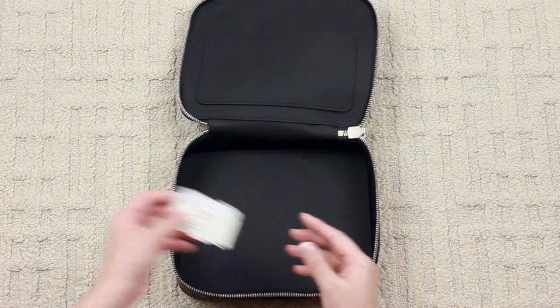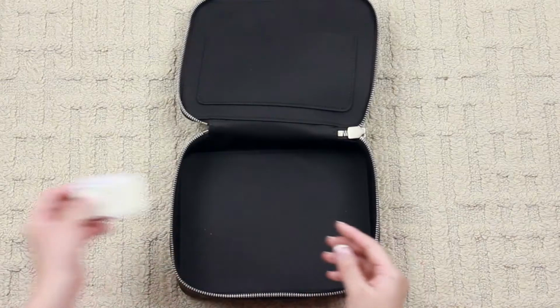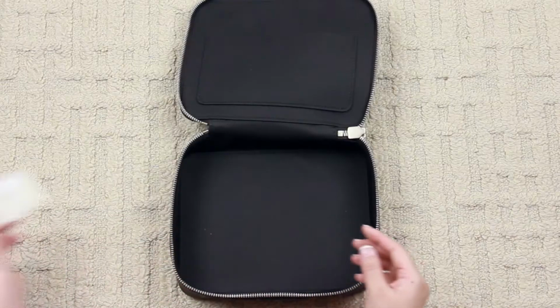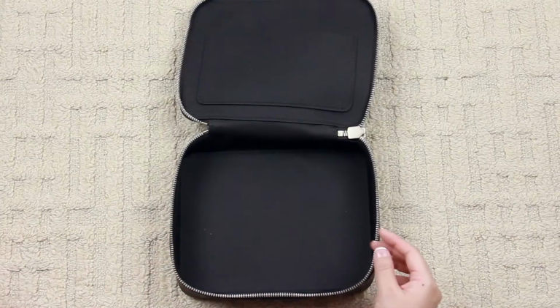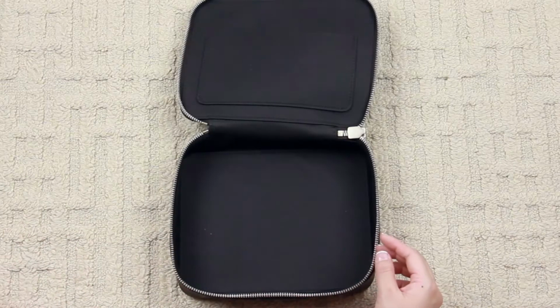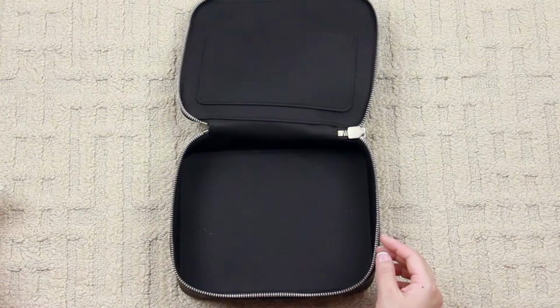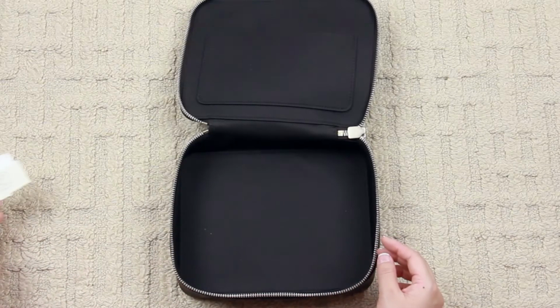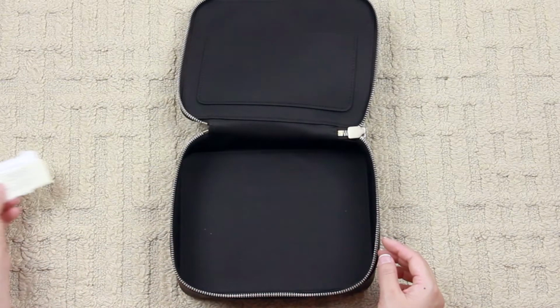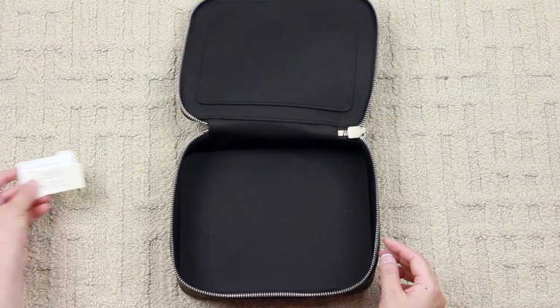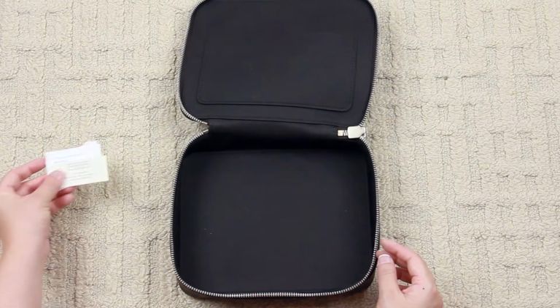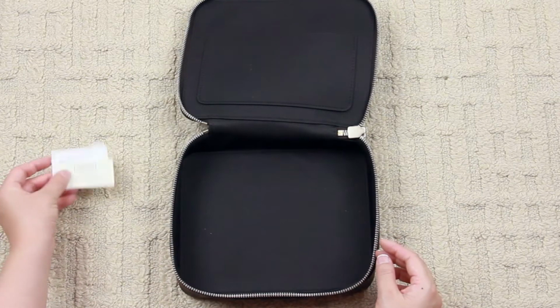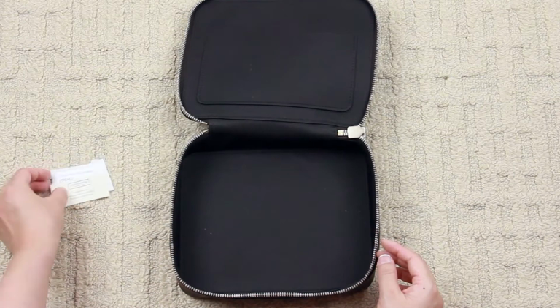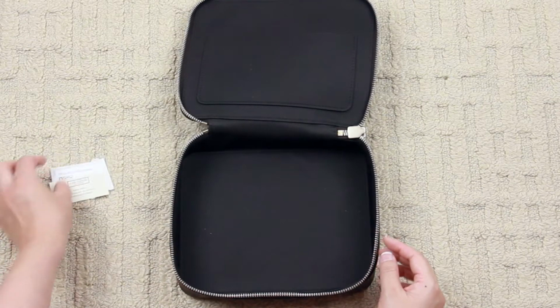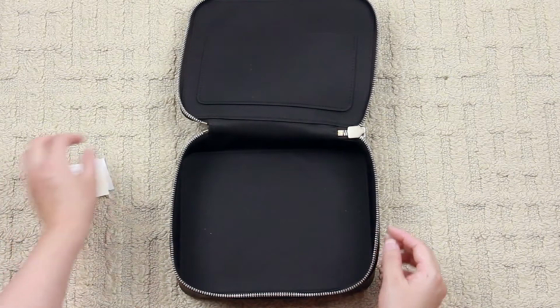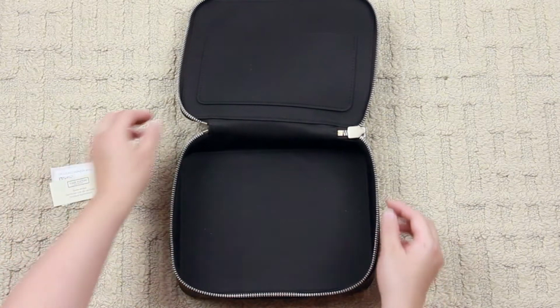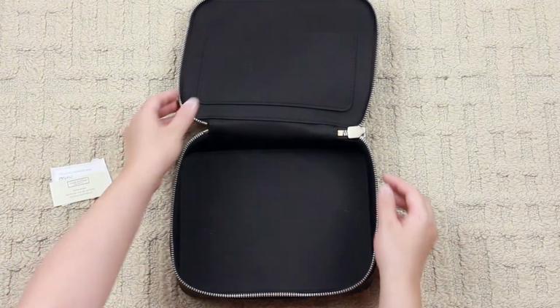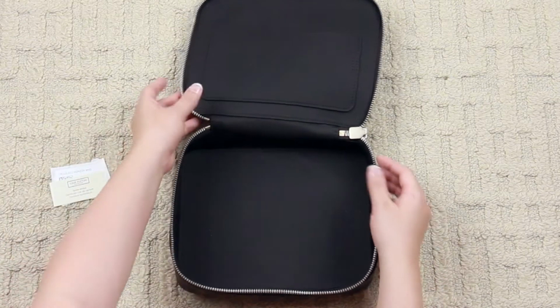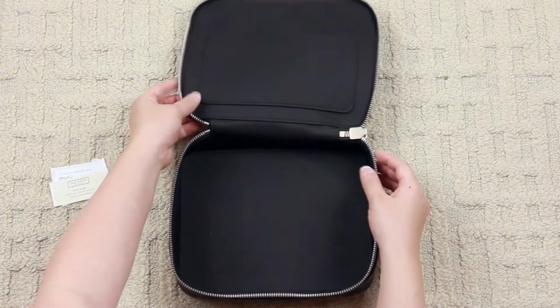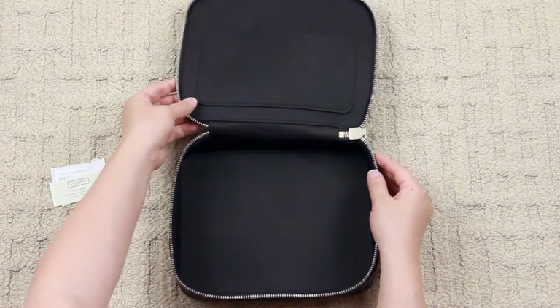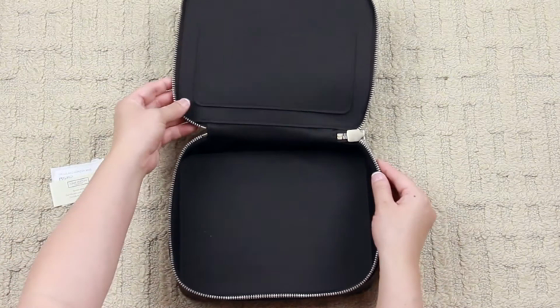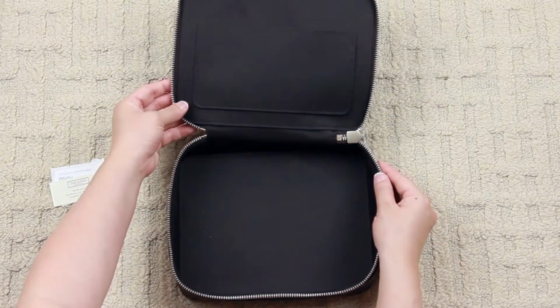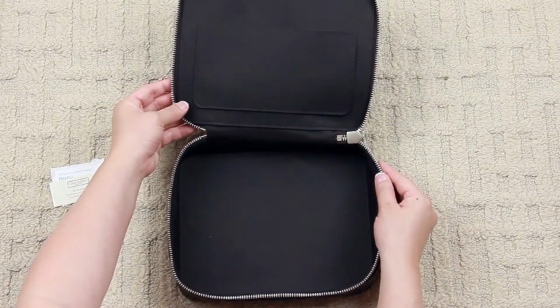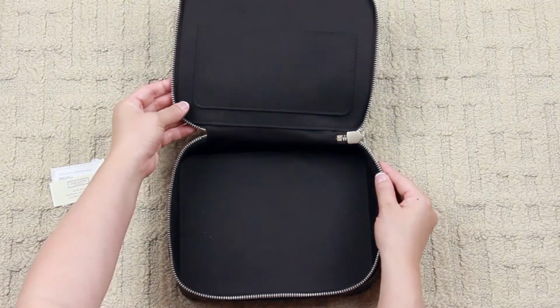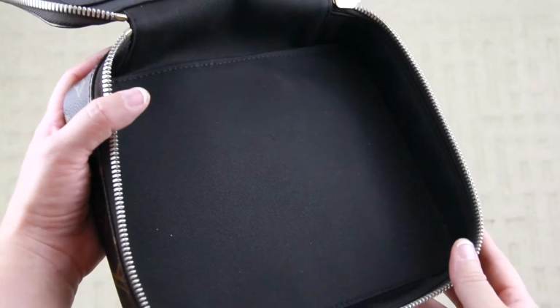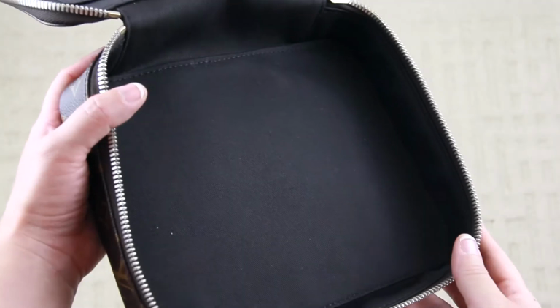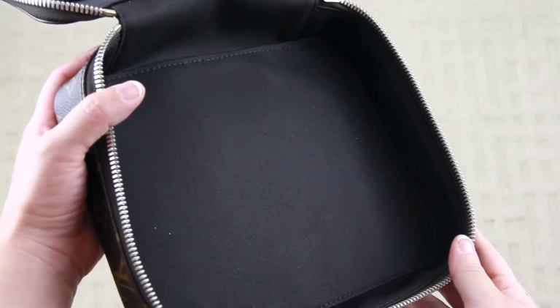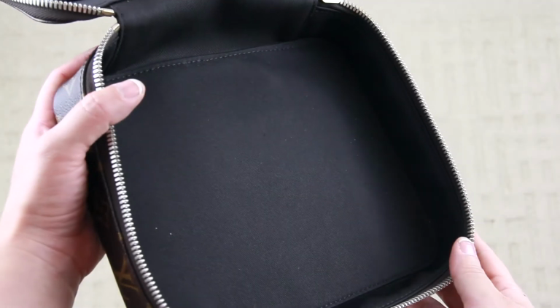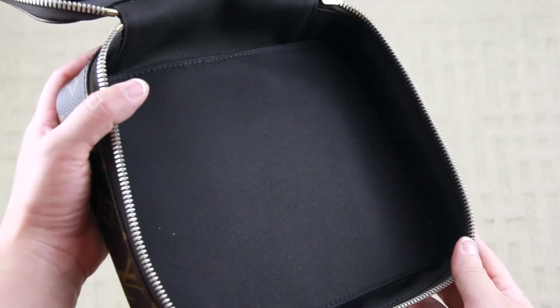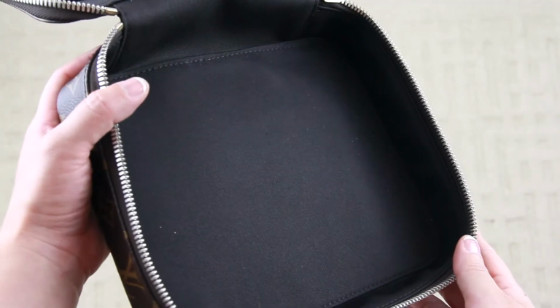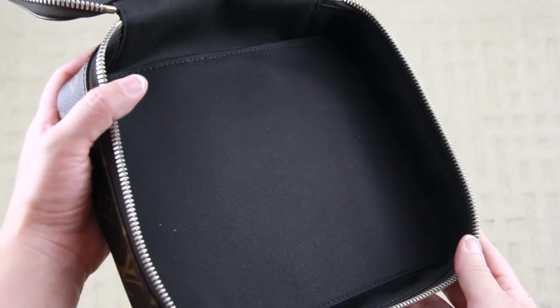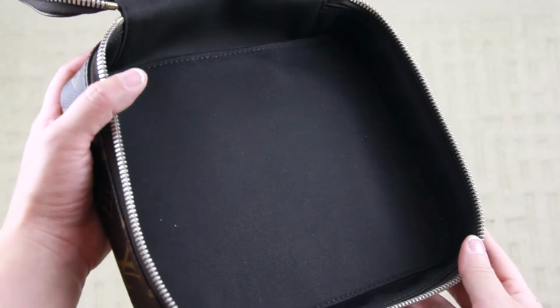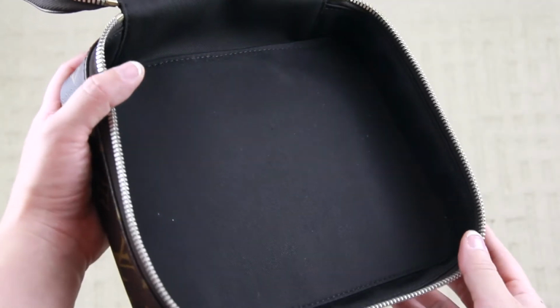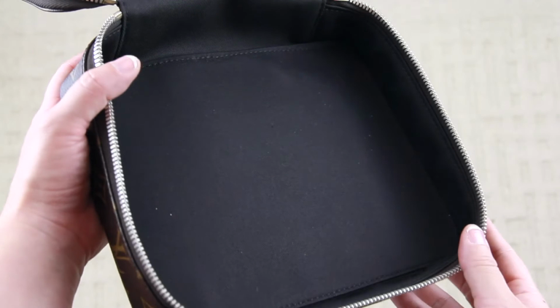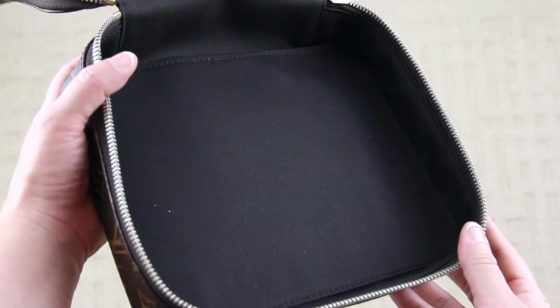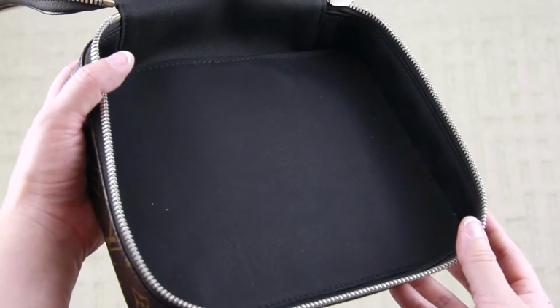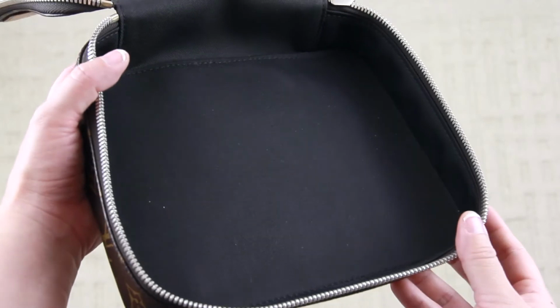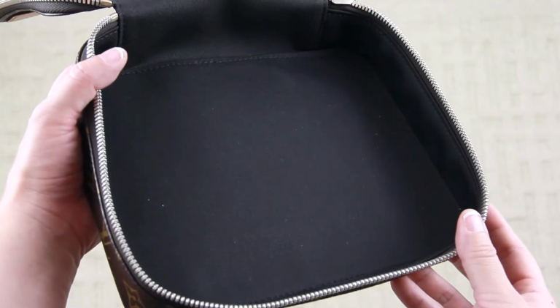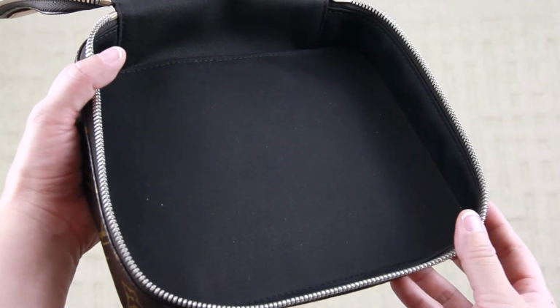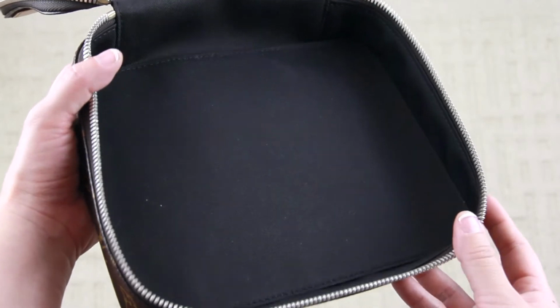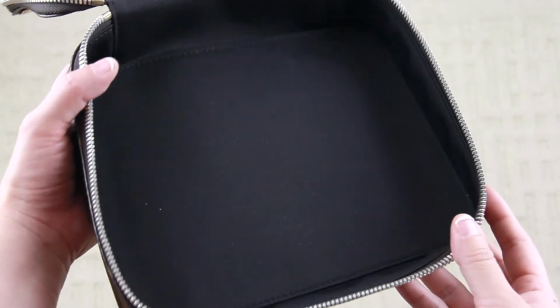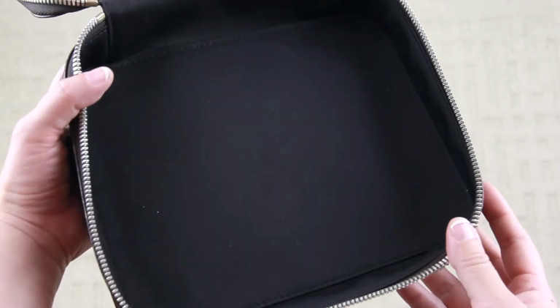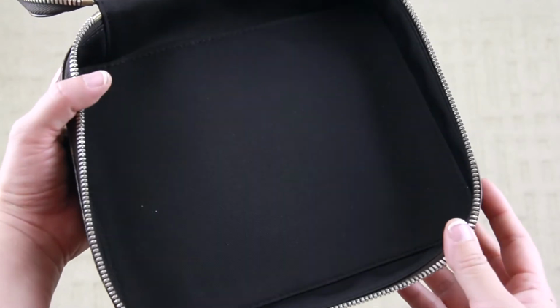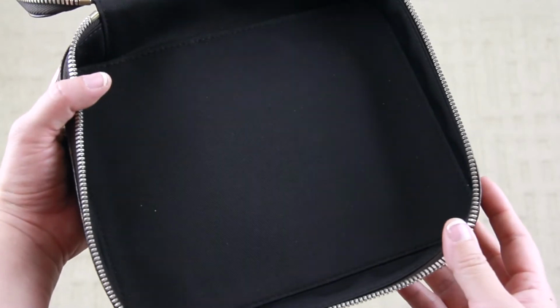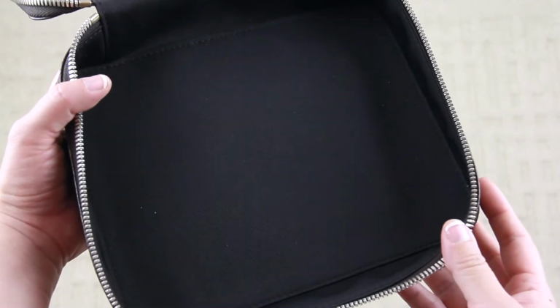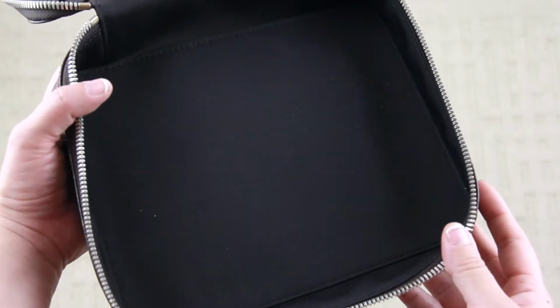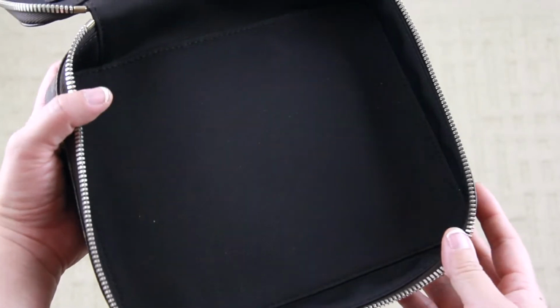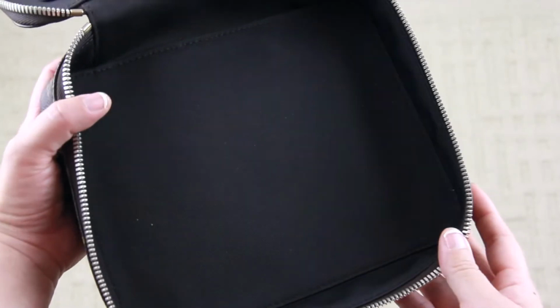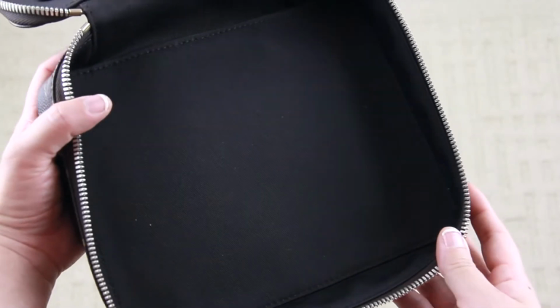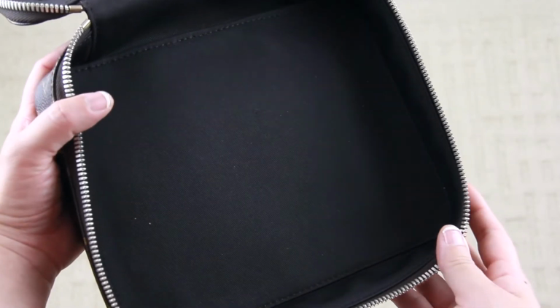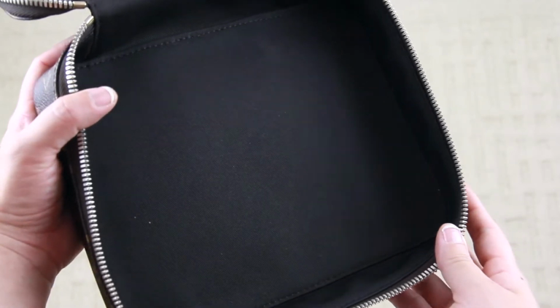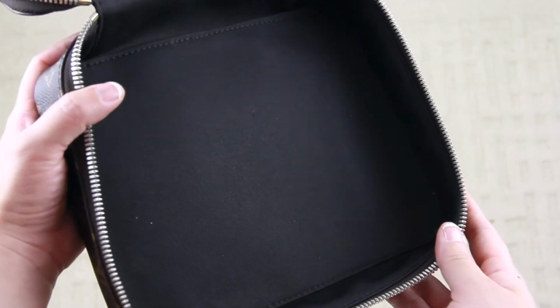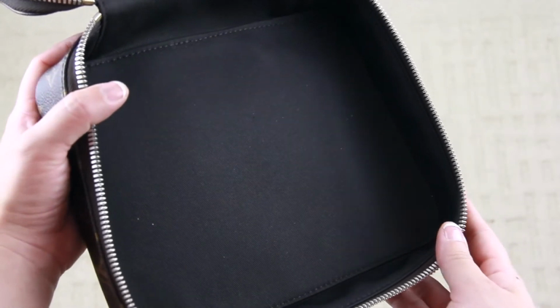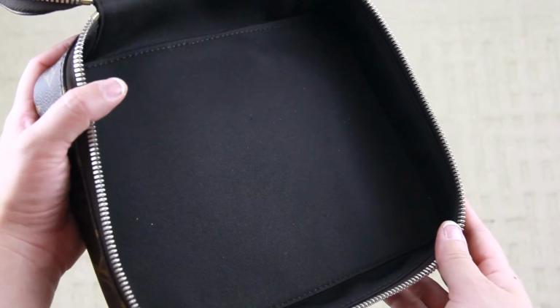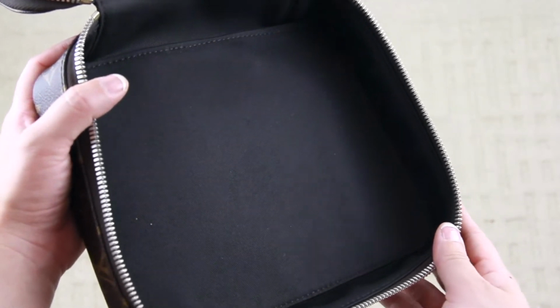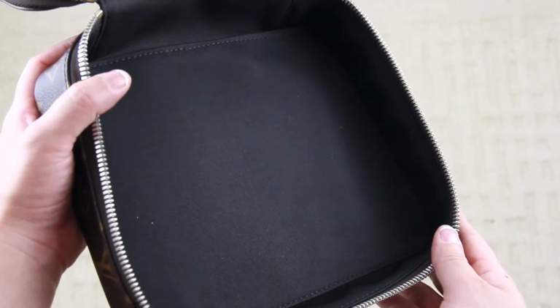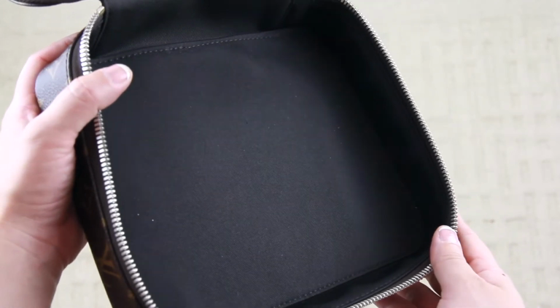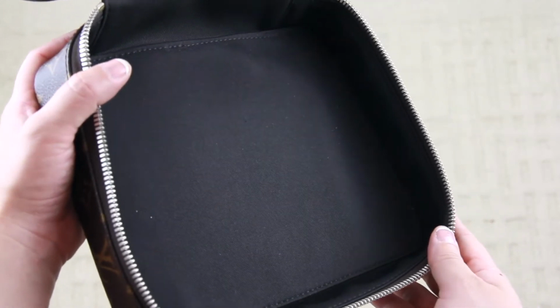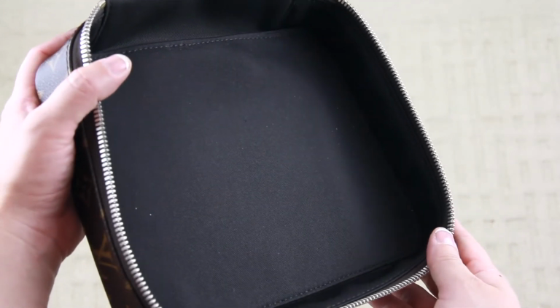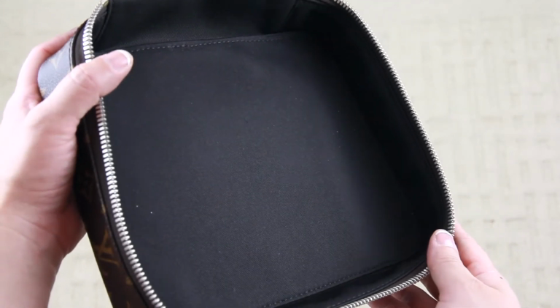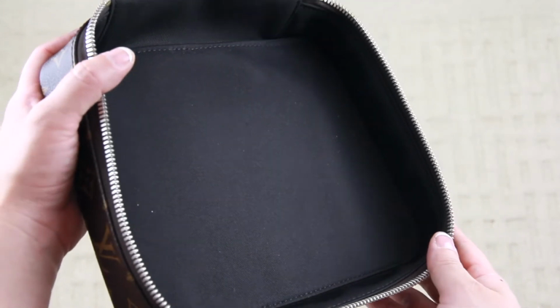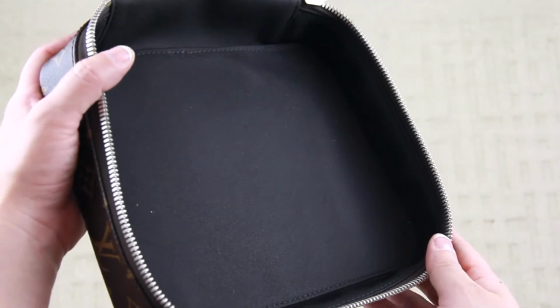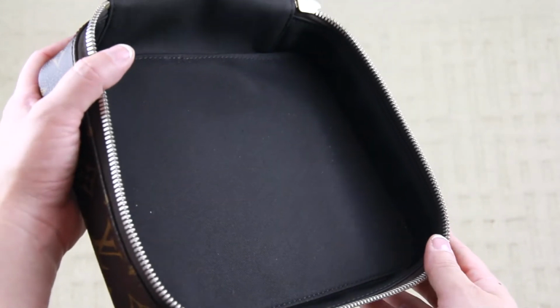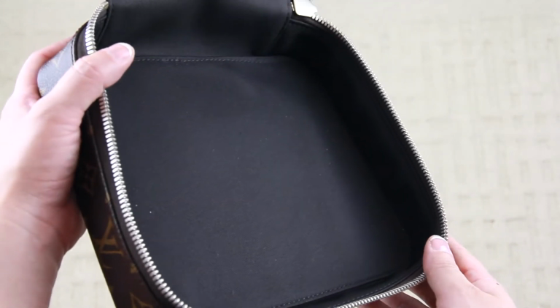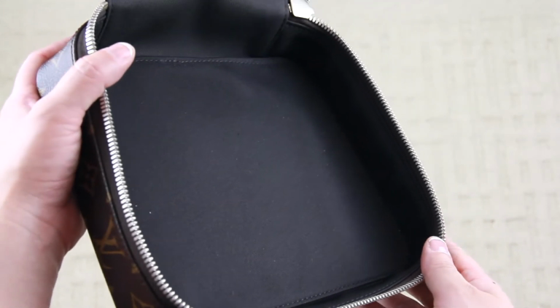Here is another look at the interior, and I swear there is like dust, lint, or dirt already inside of this item.